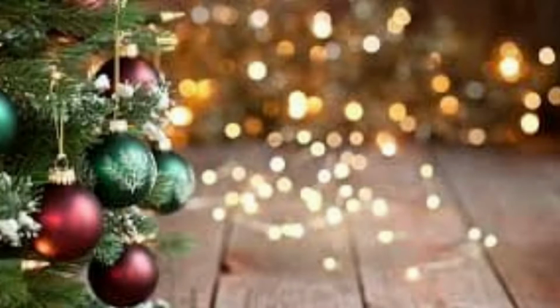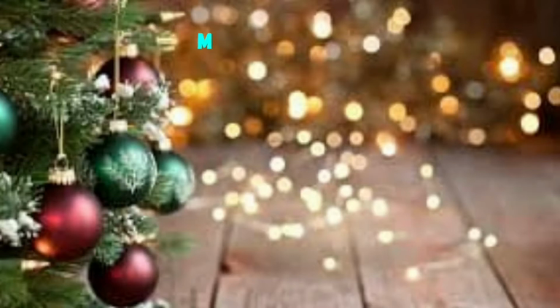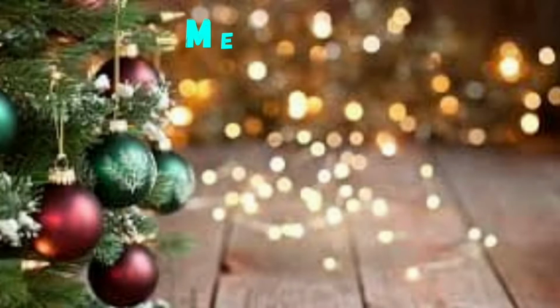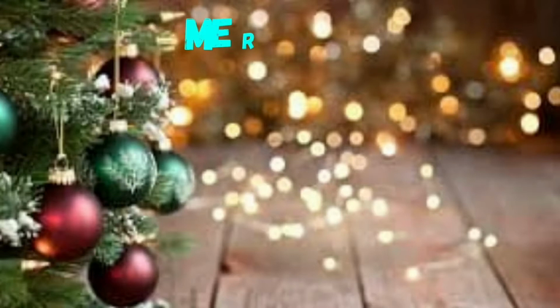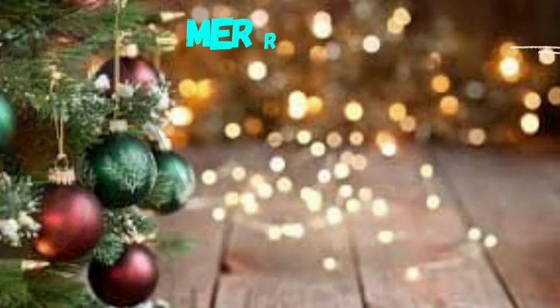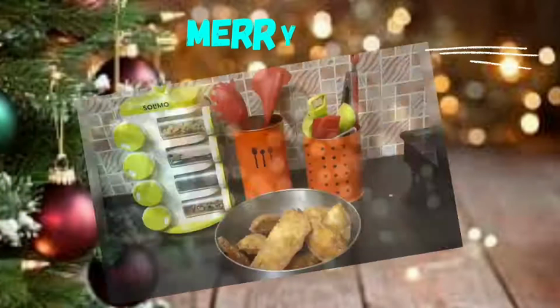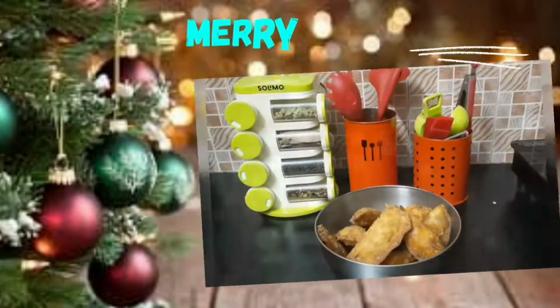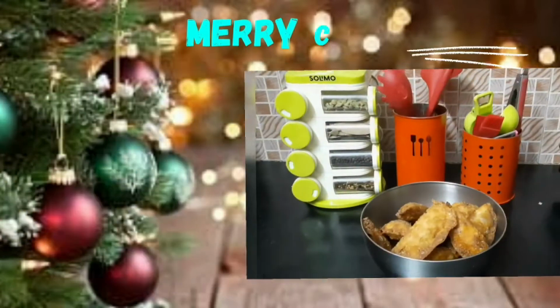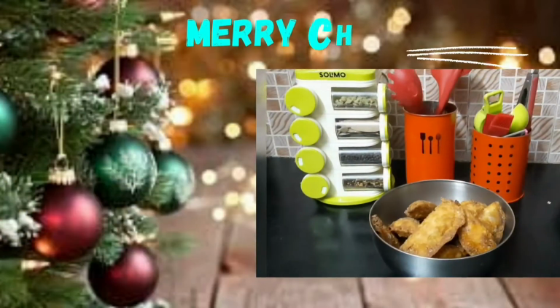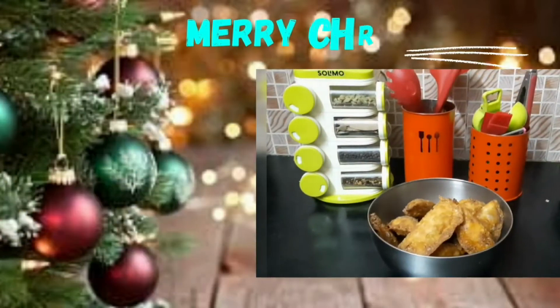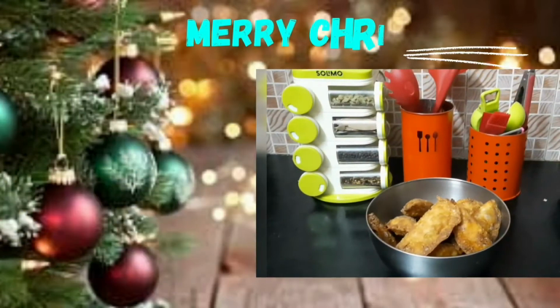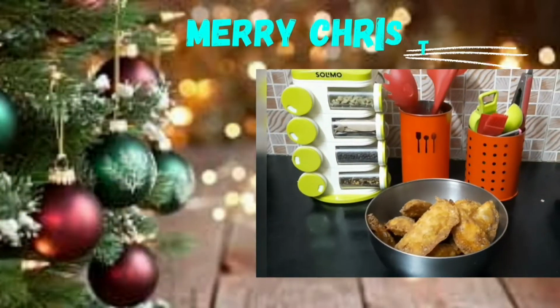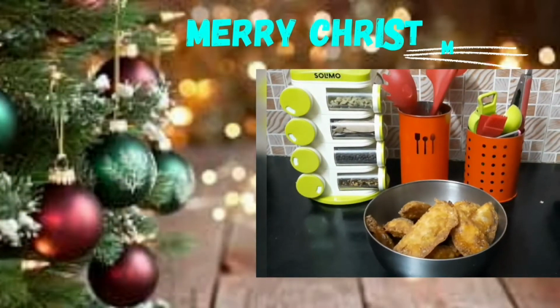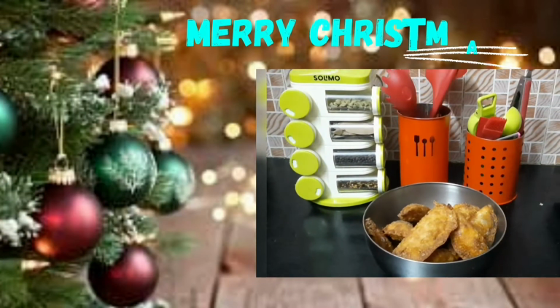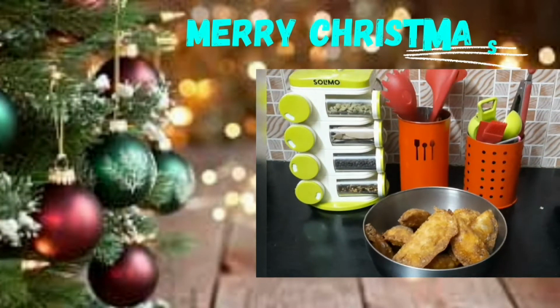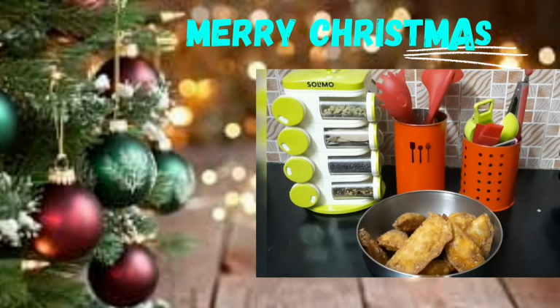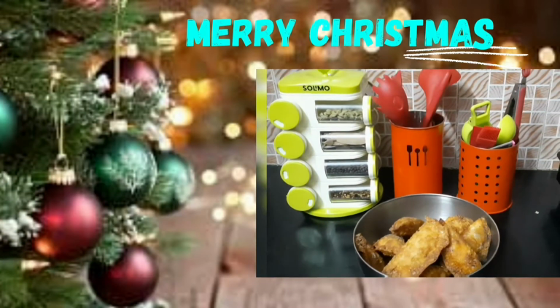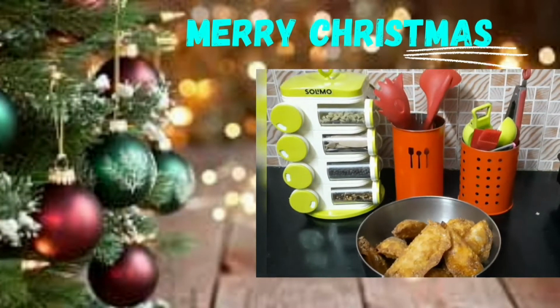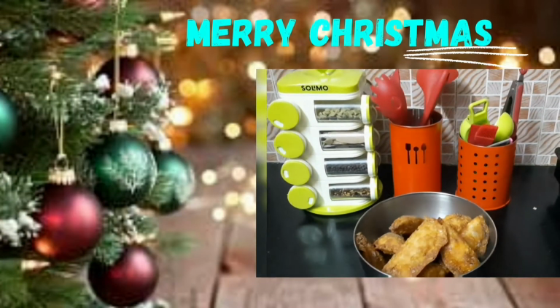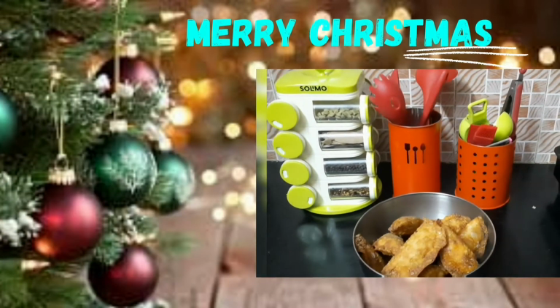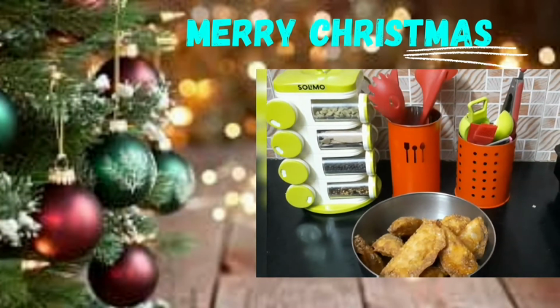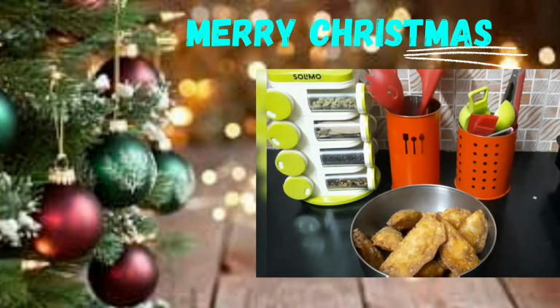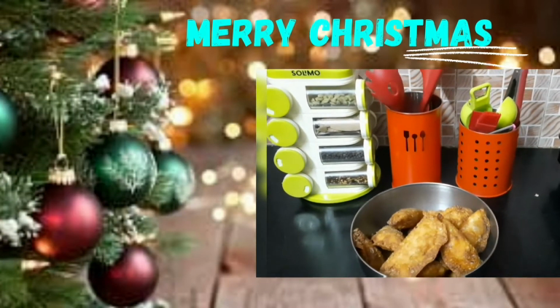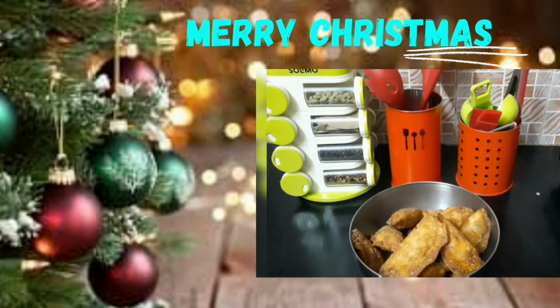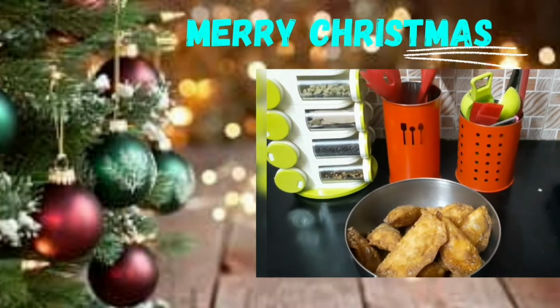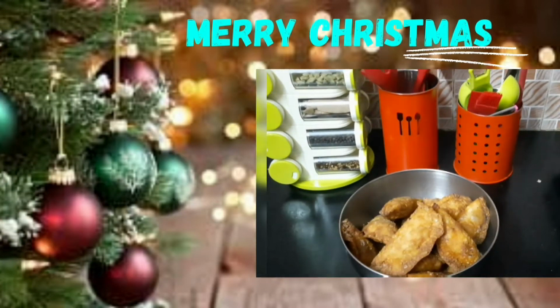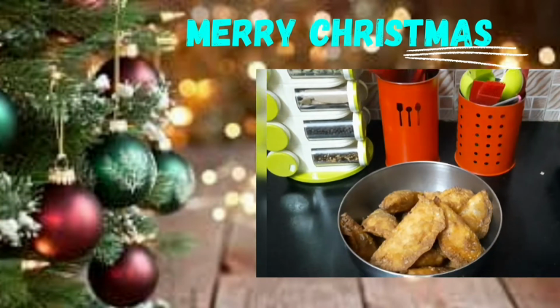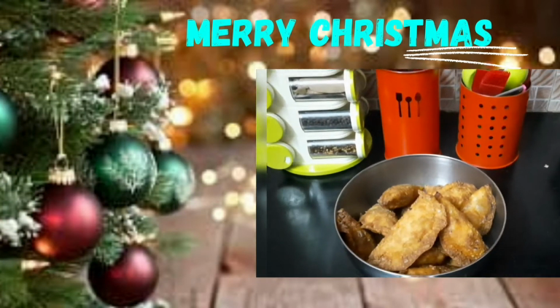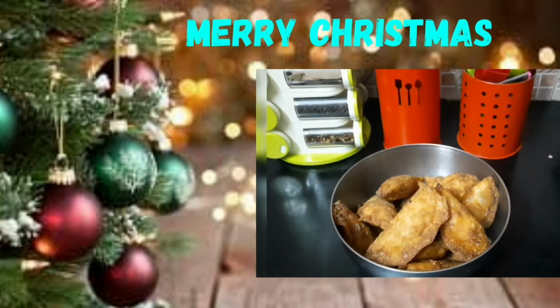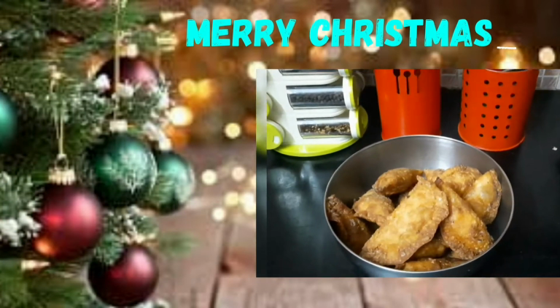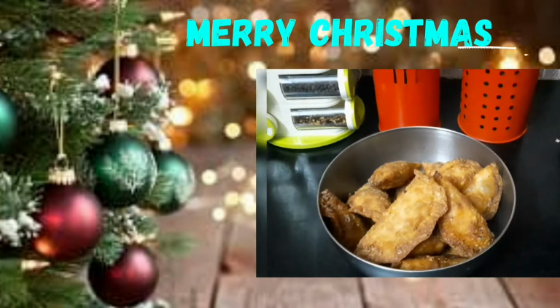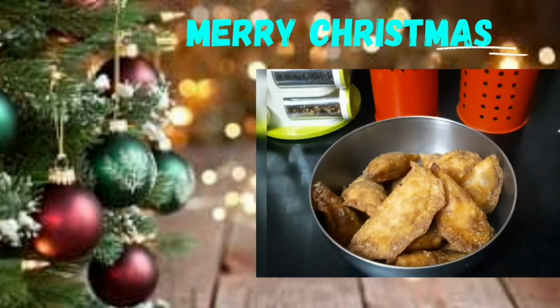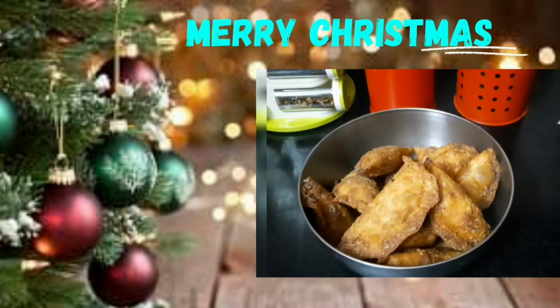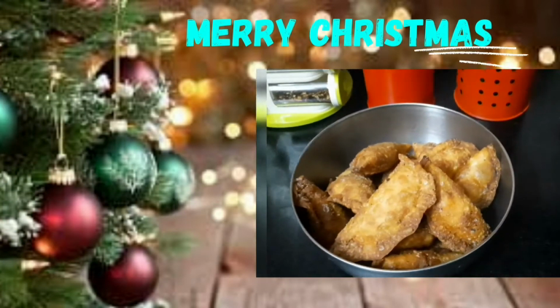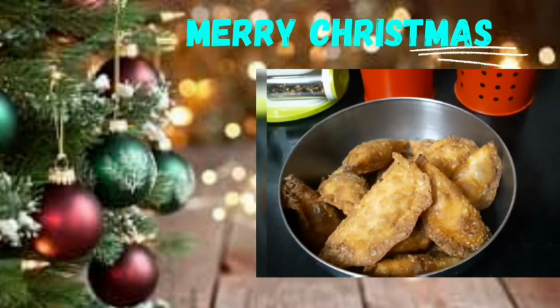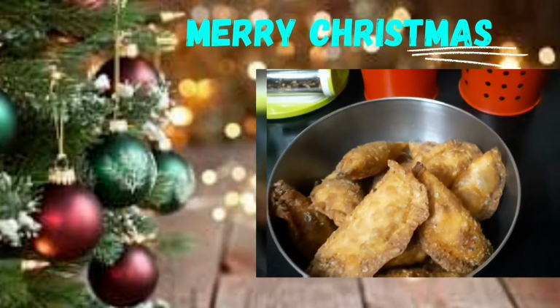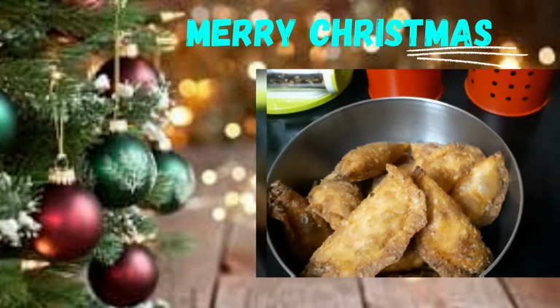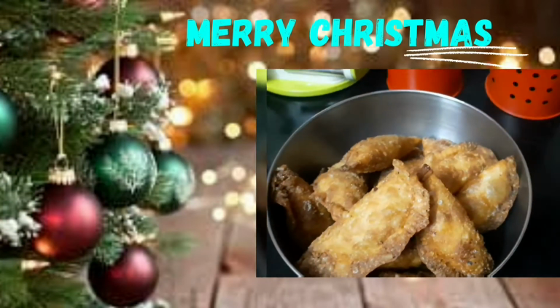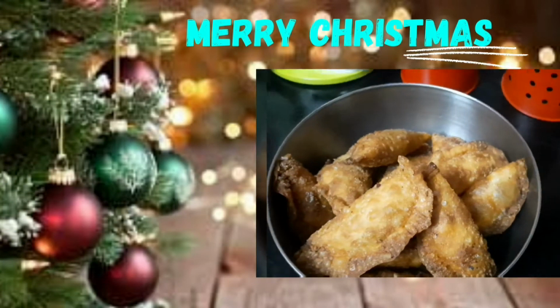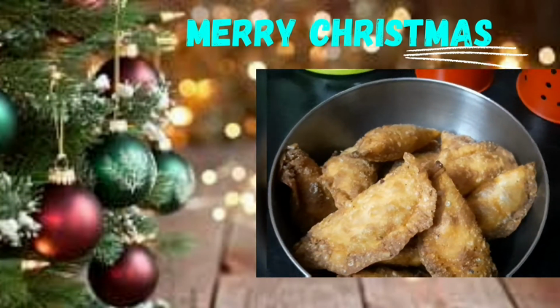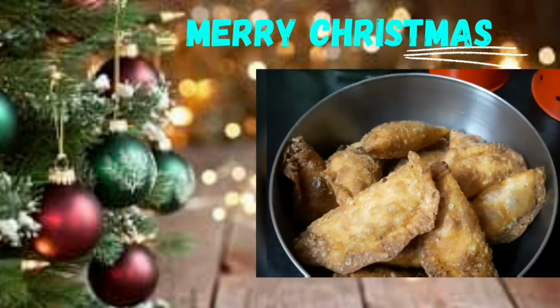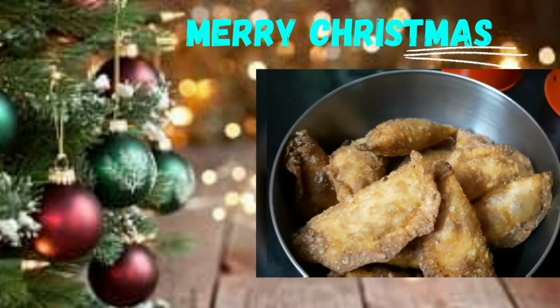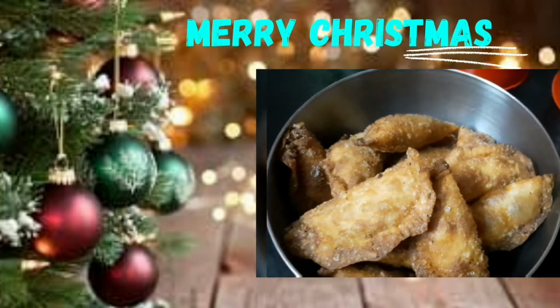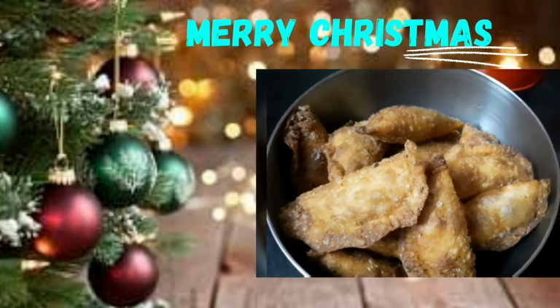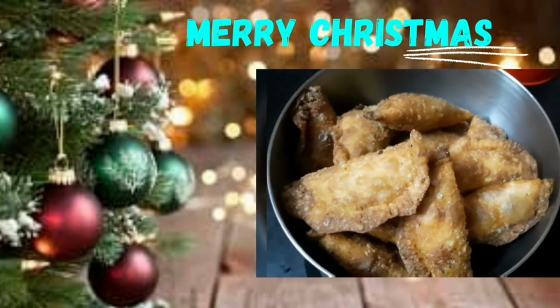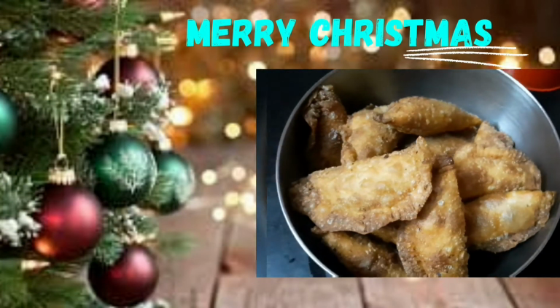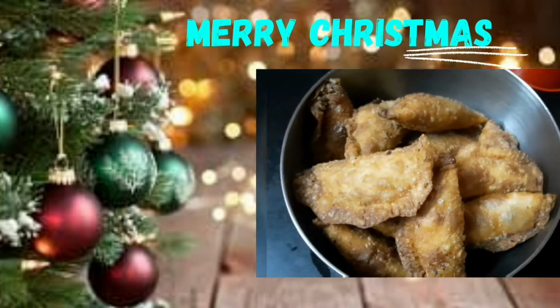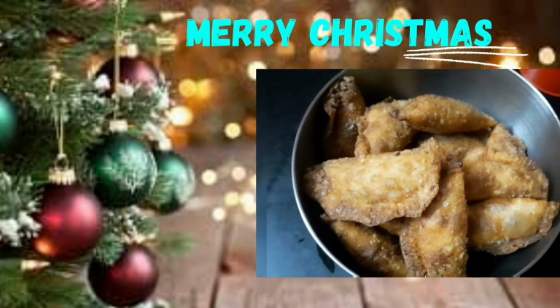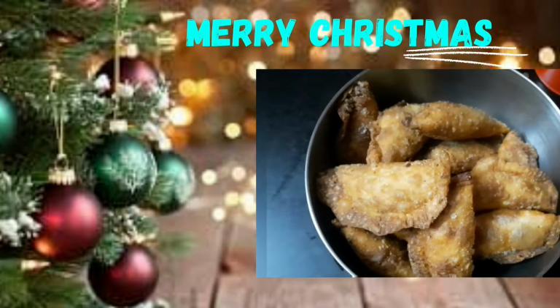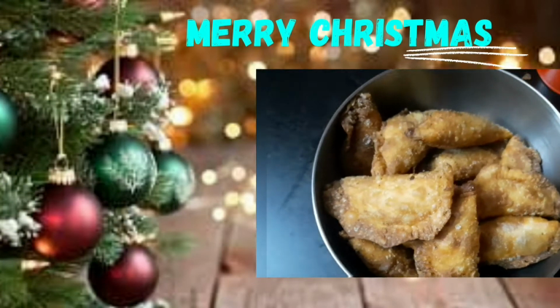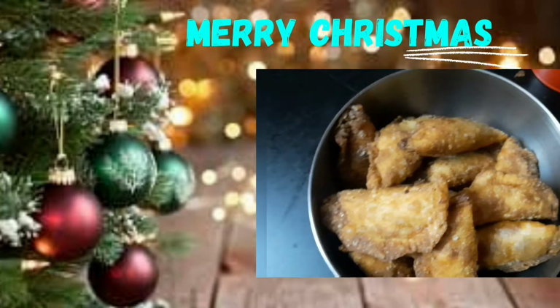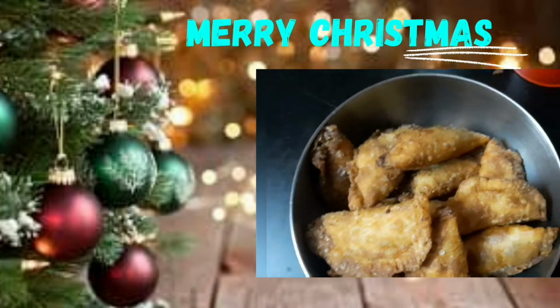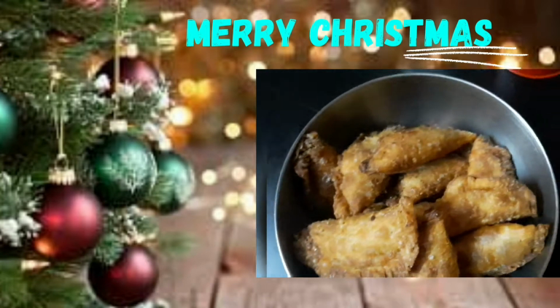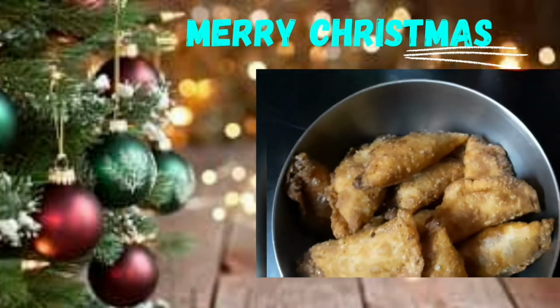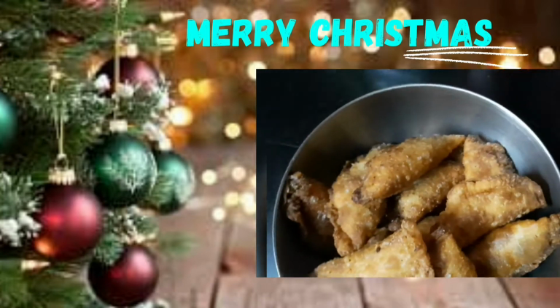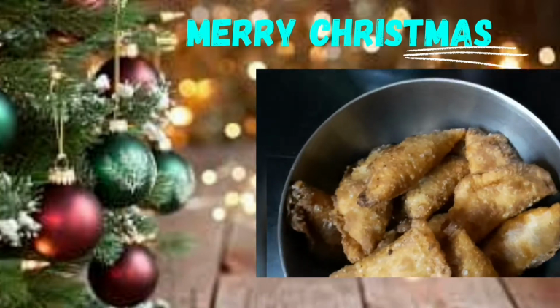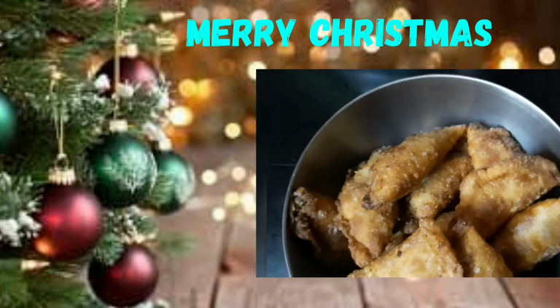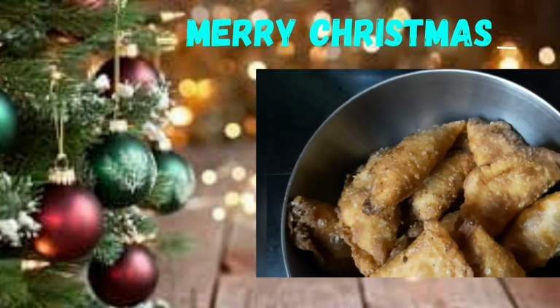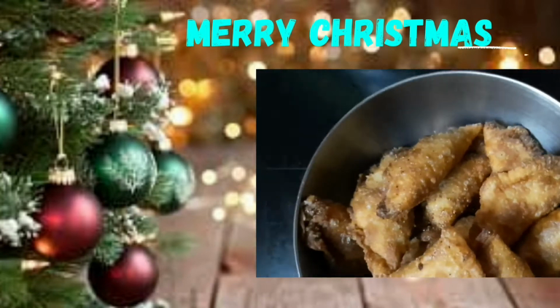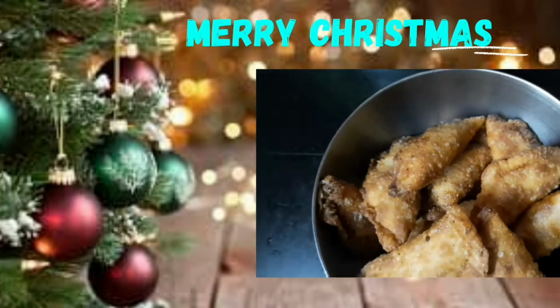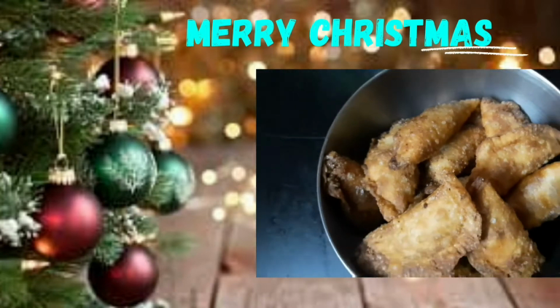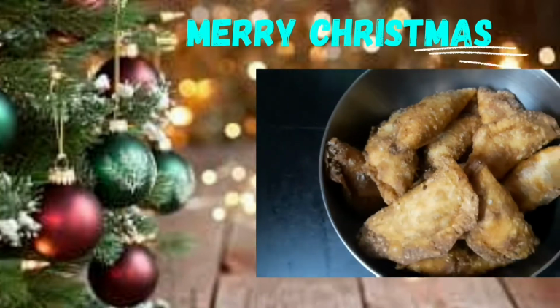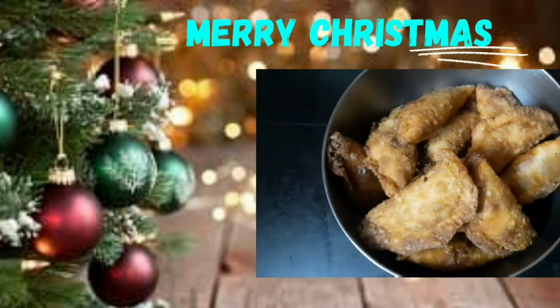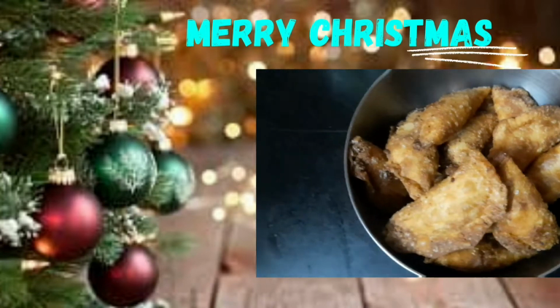Hi friends, now I am going to make a sweet recipe. The sweet older name is Somas. How do you make Somas?